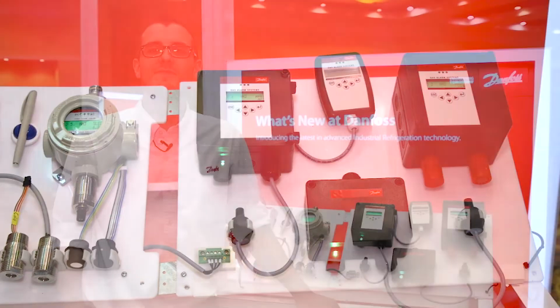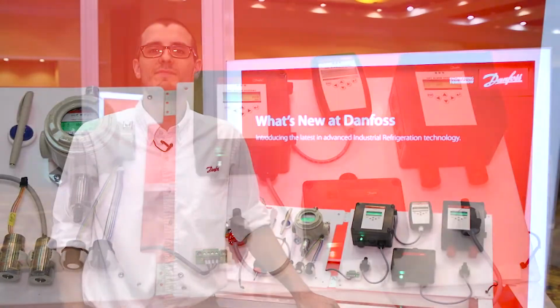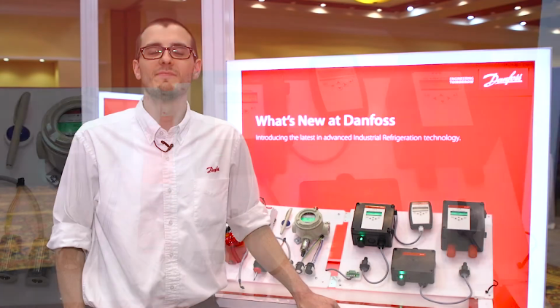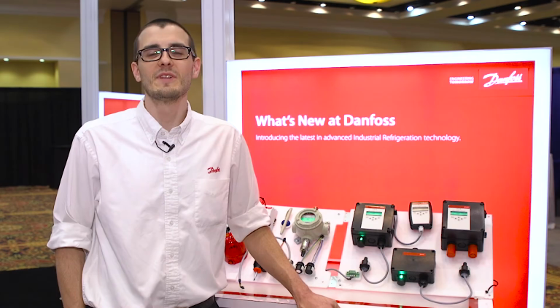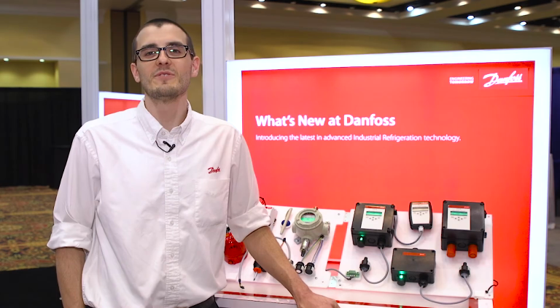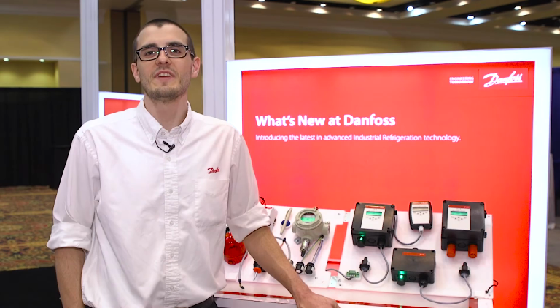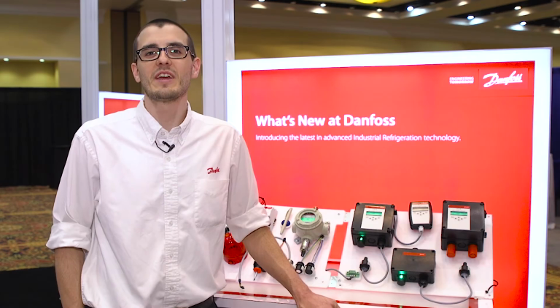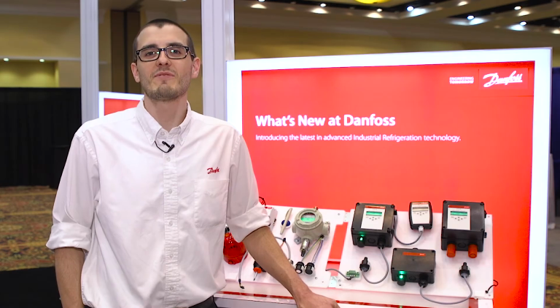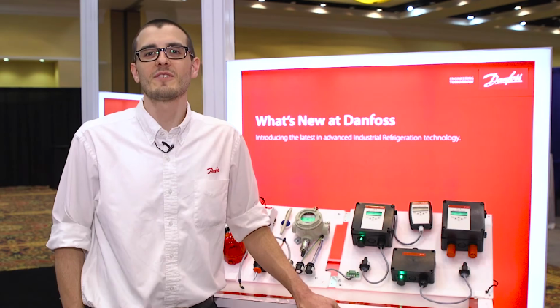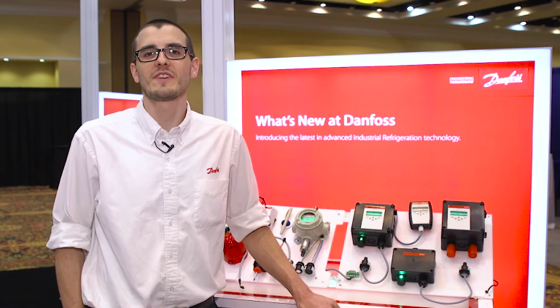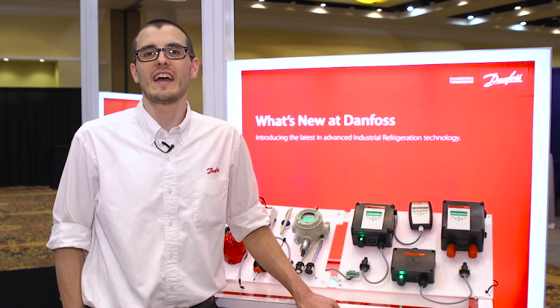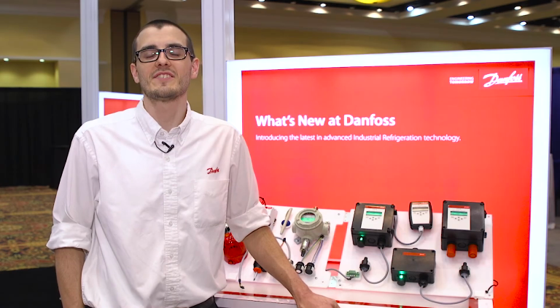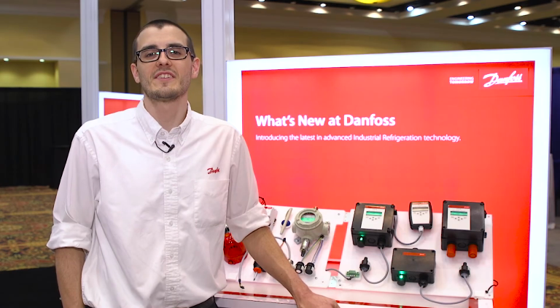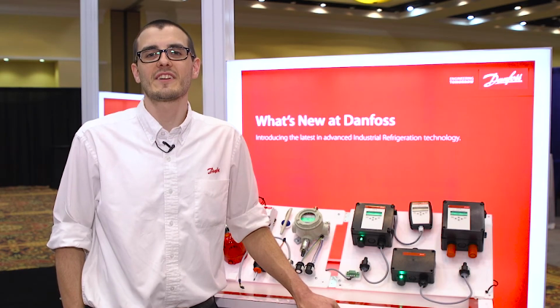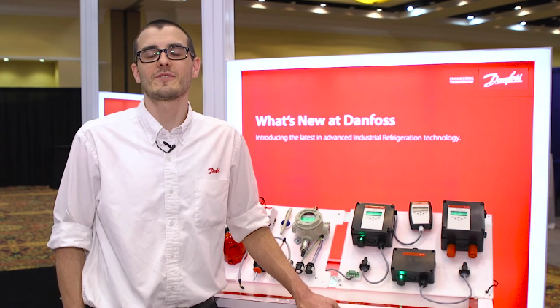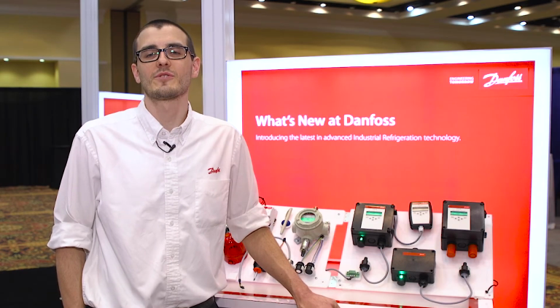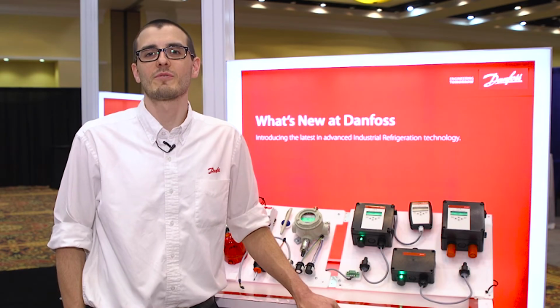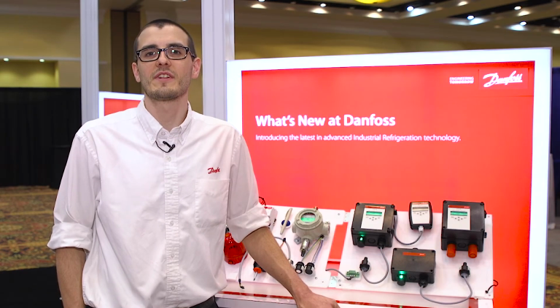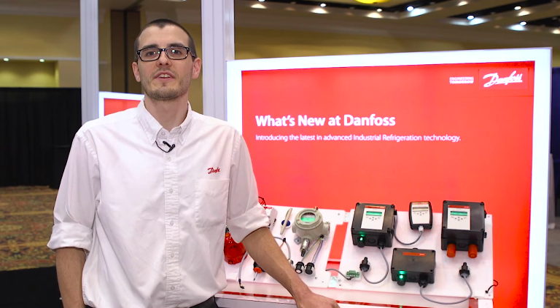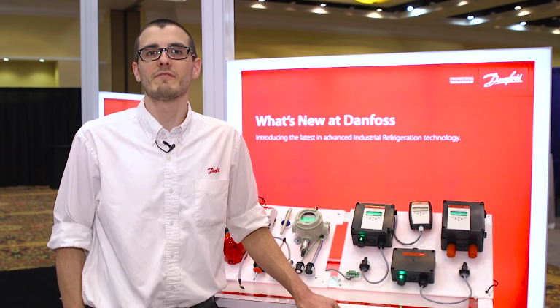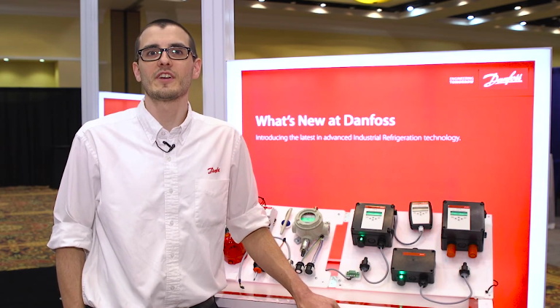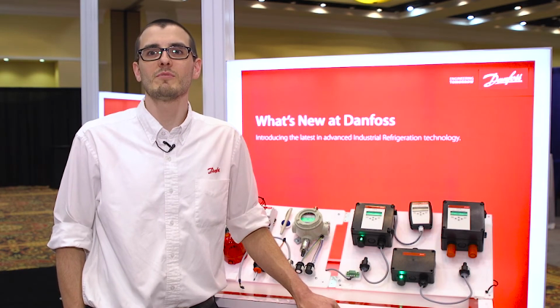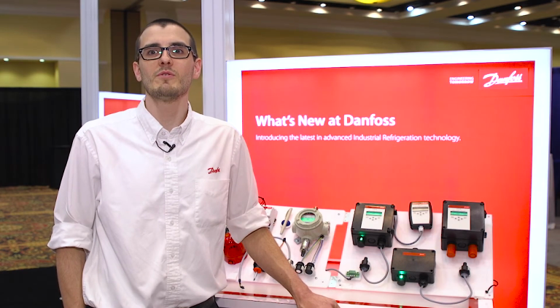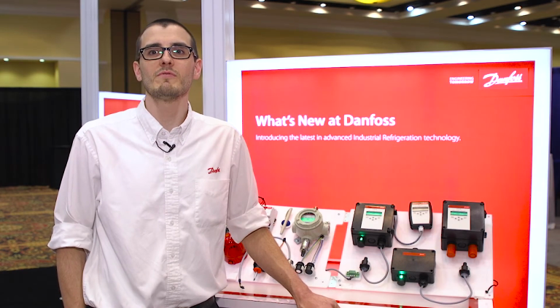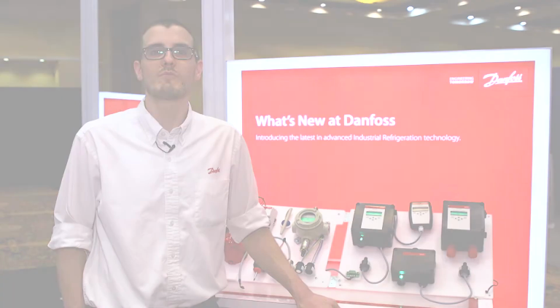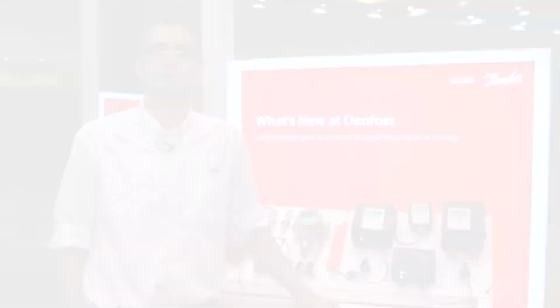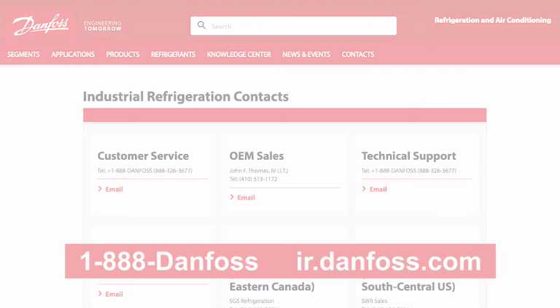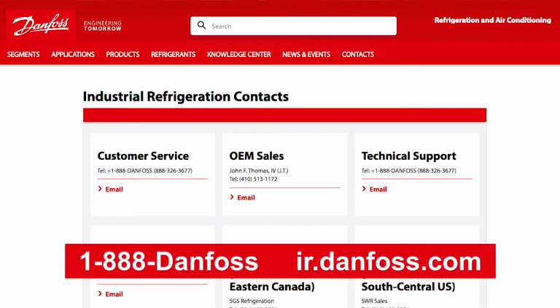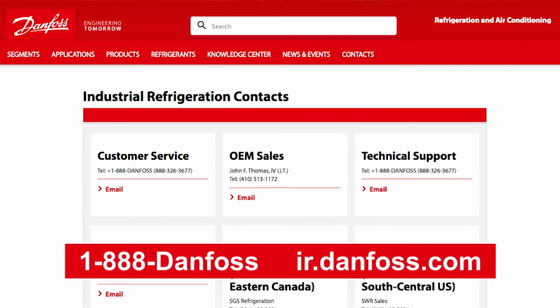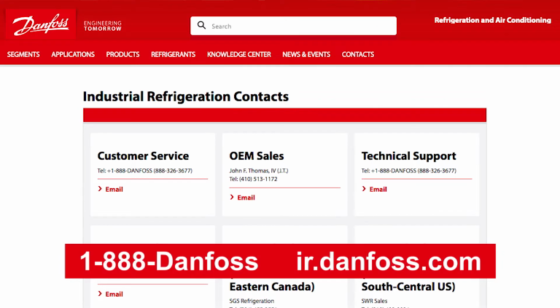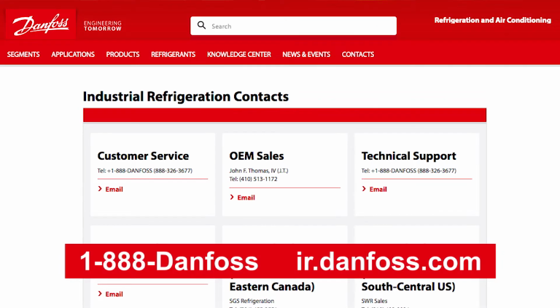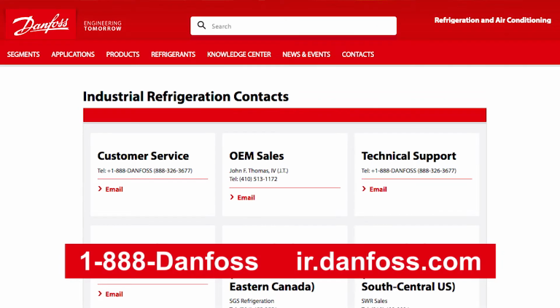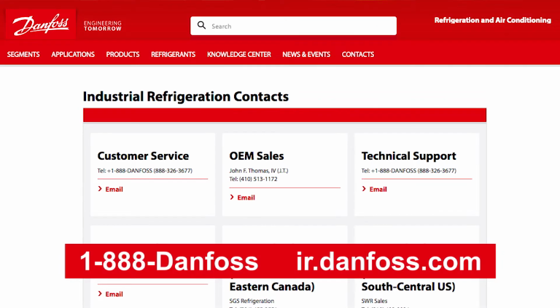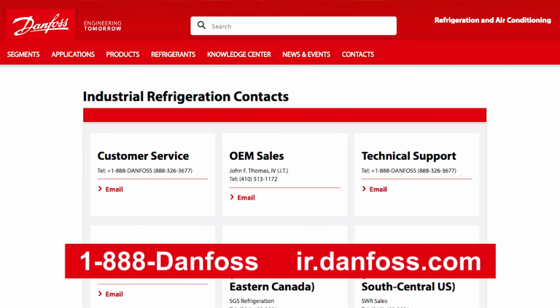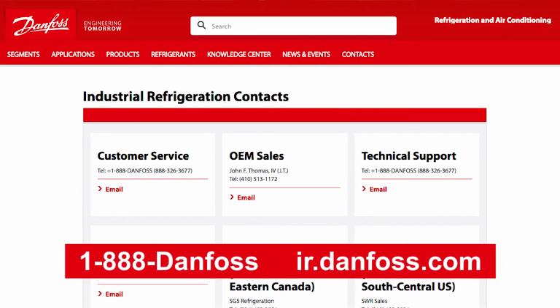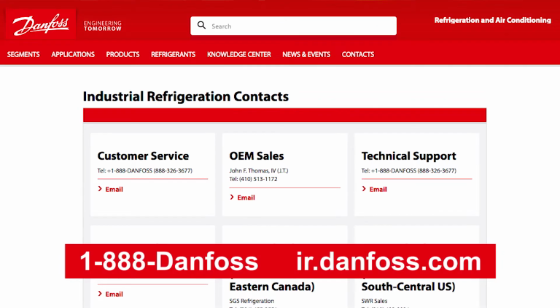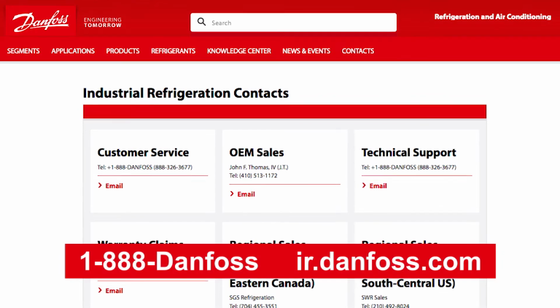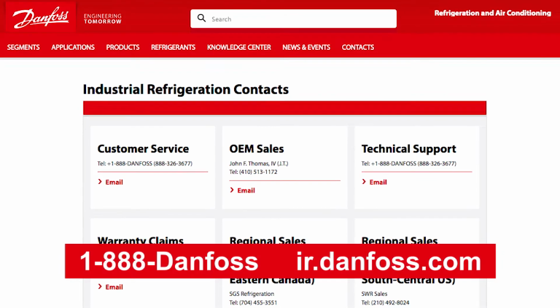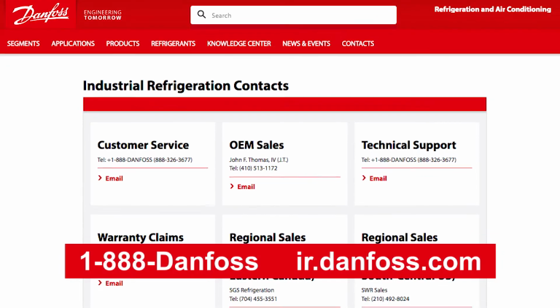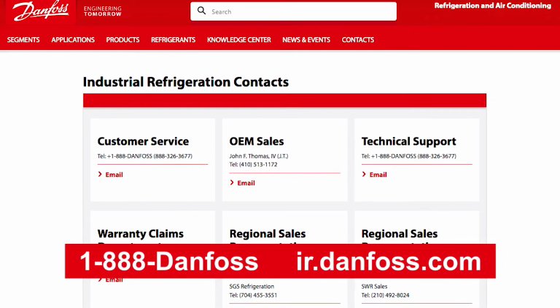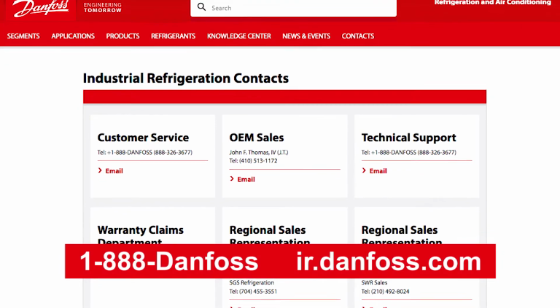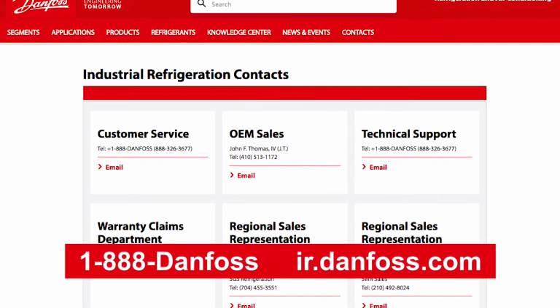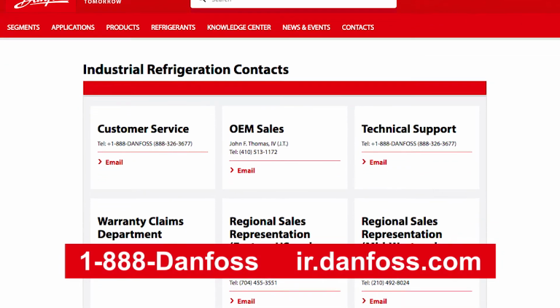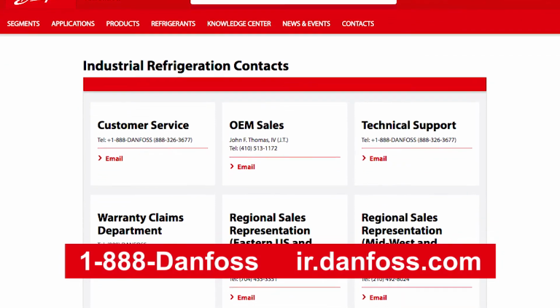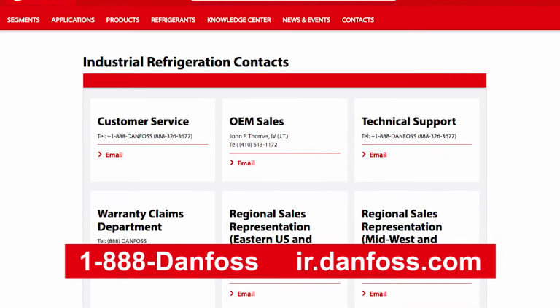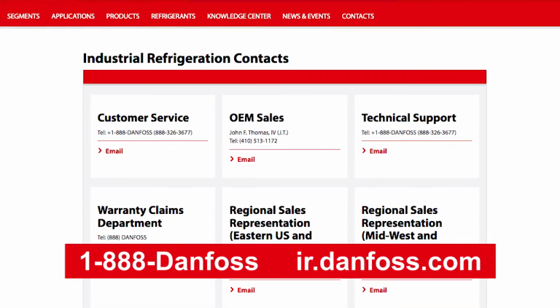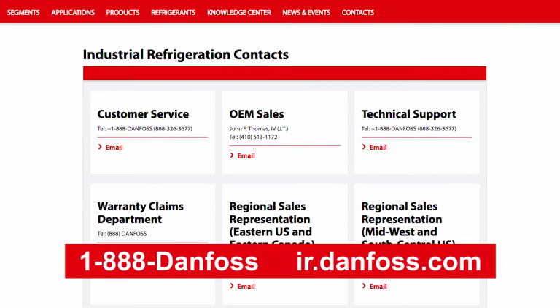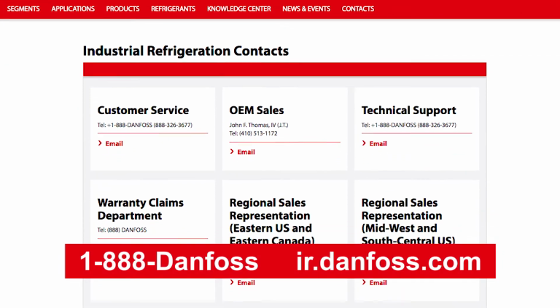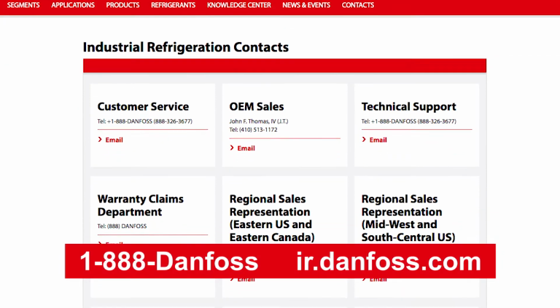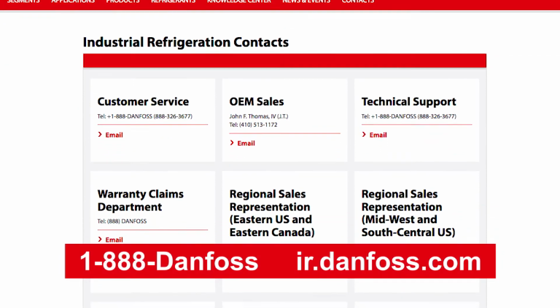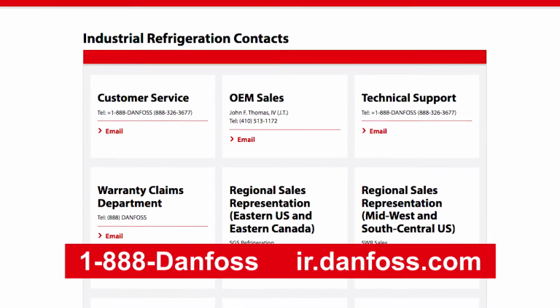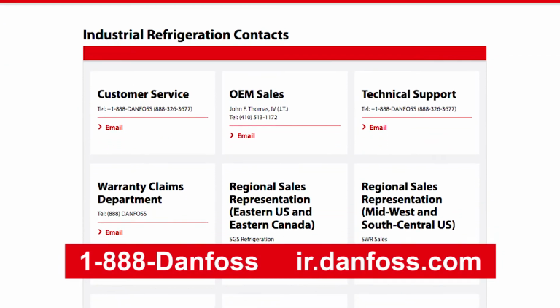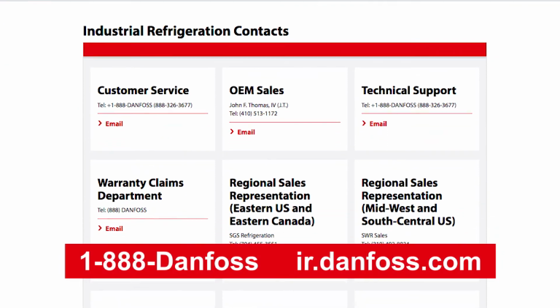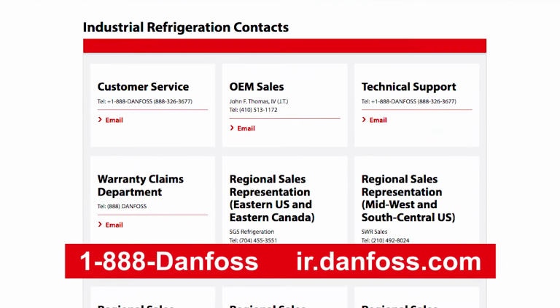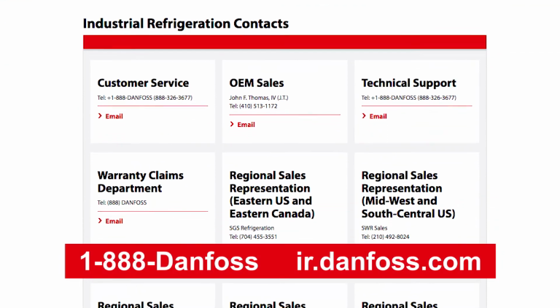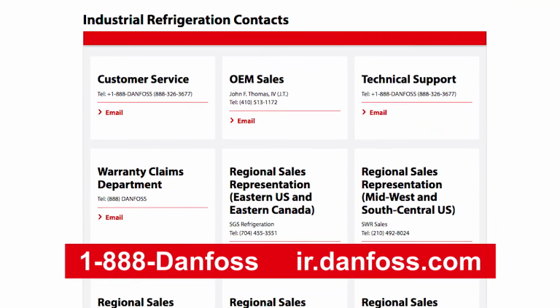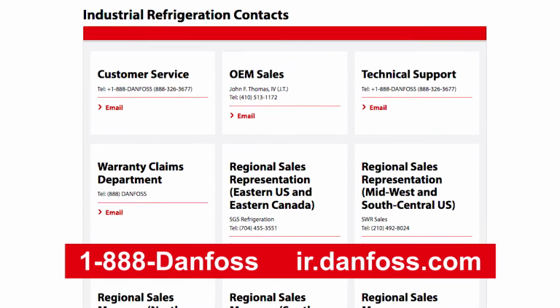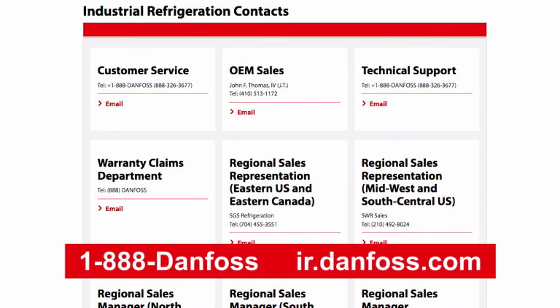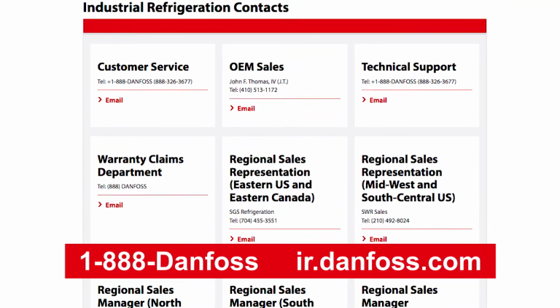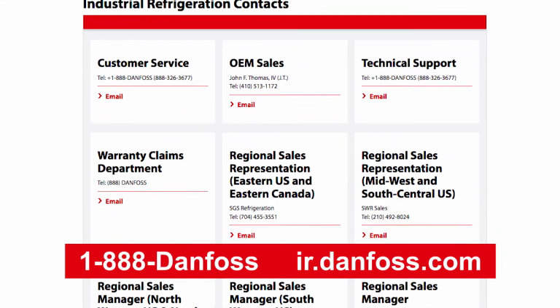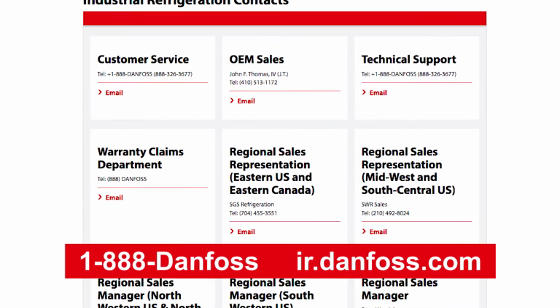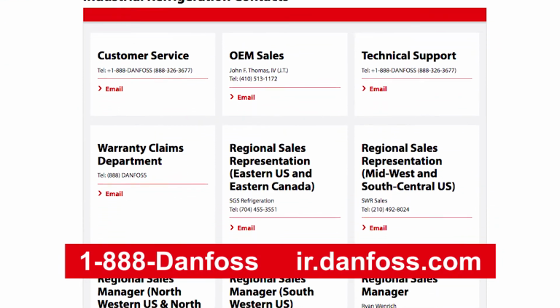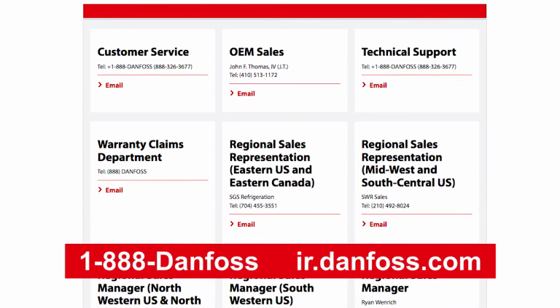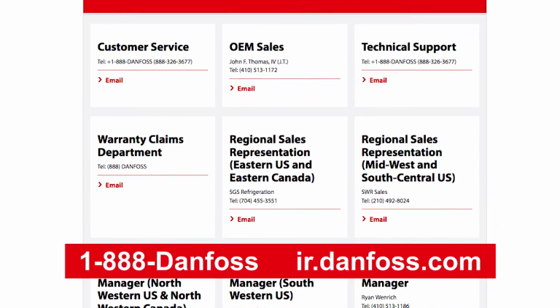The new Danfoss gas detectors are readily available. For more information, visit us online or contact your local Danfoss sales representative.